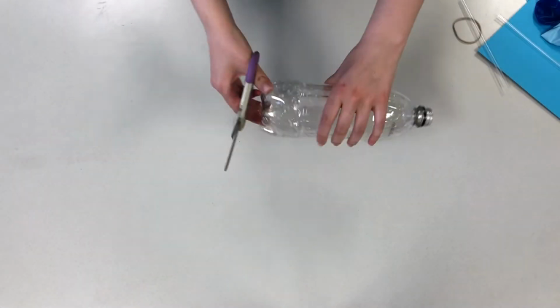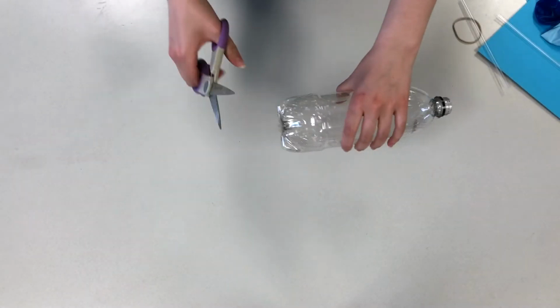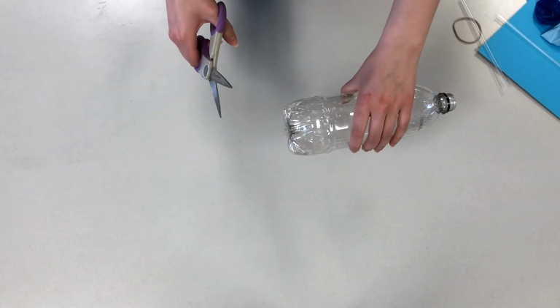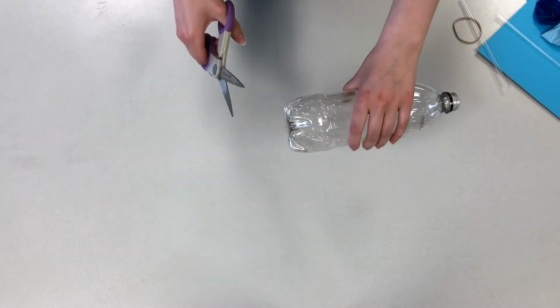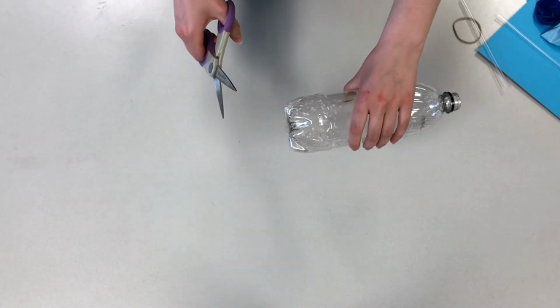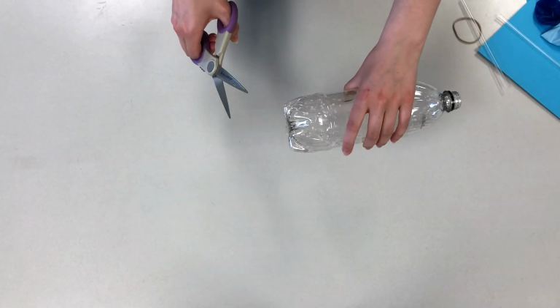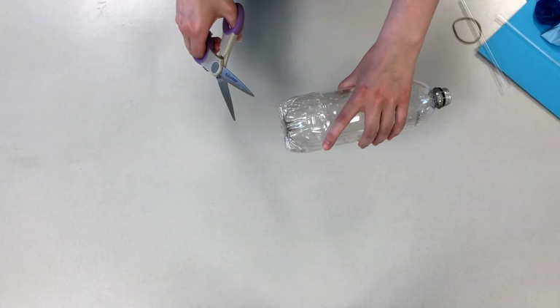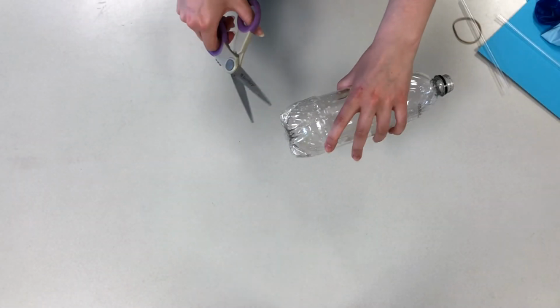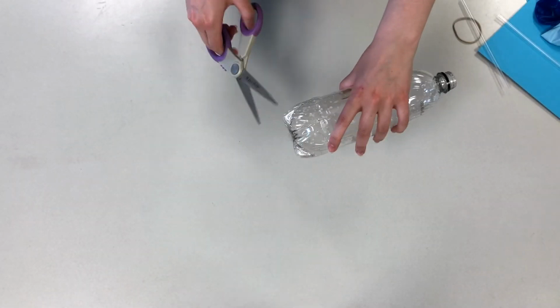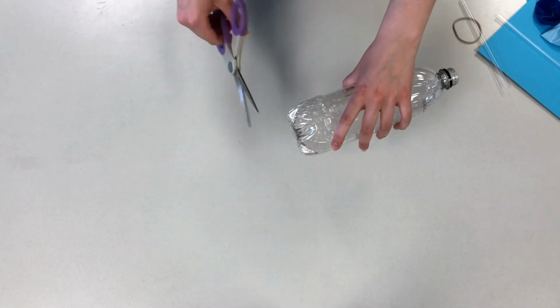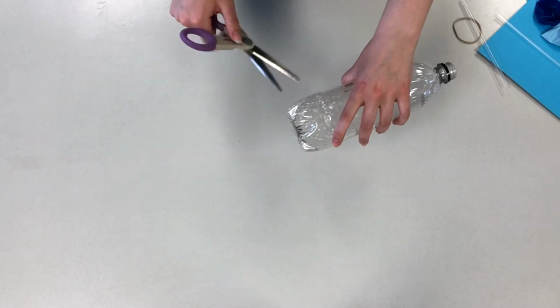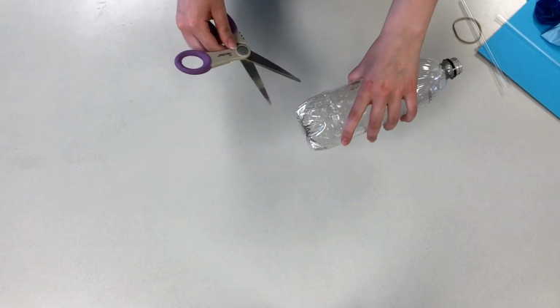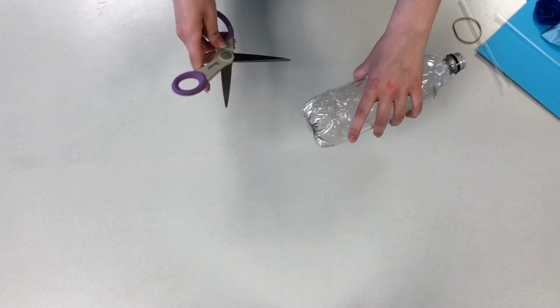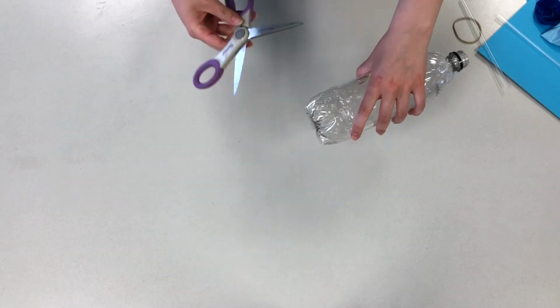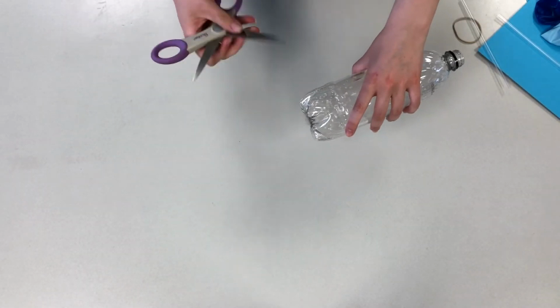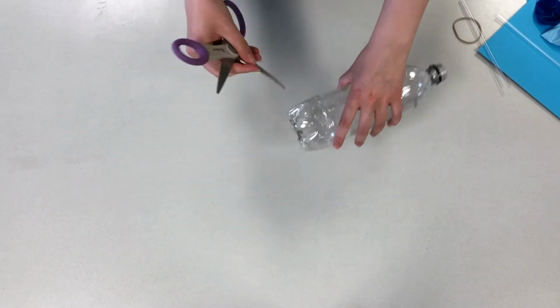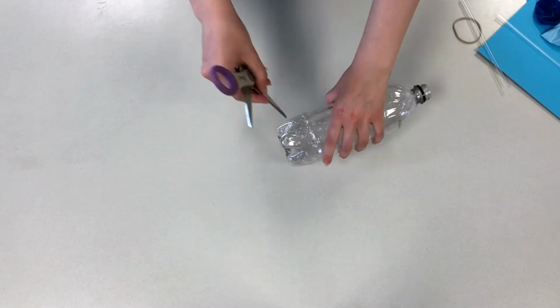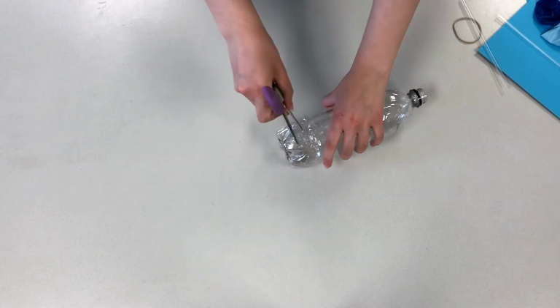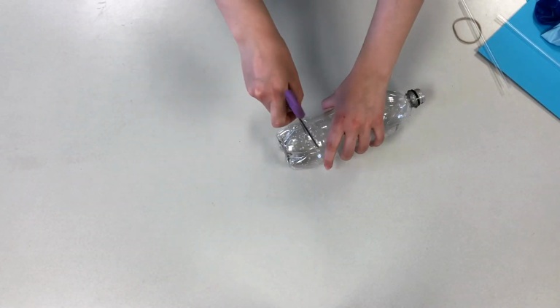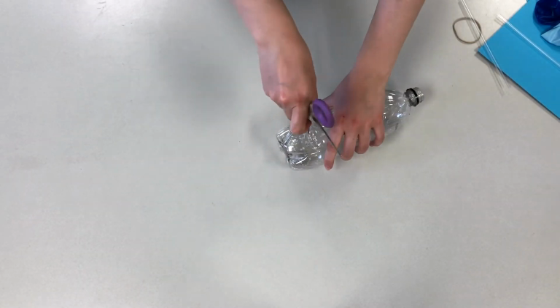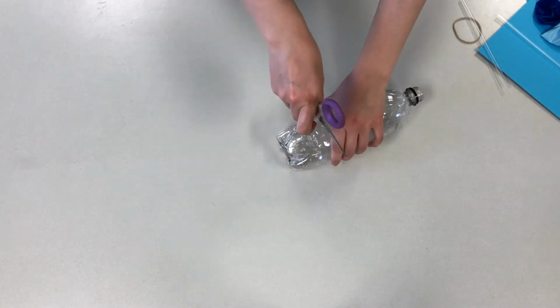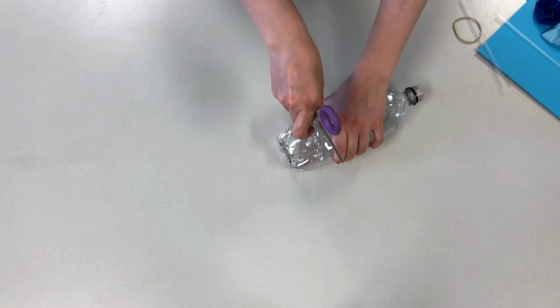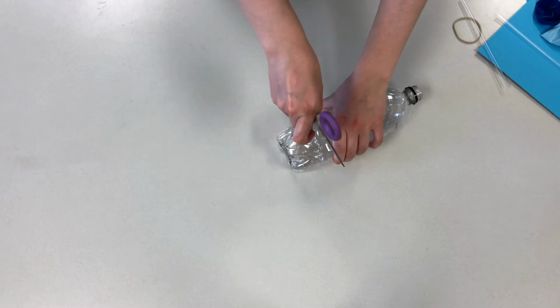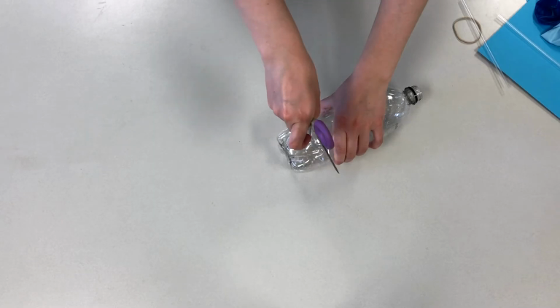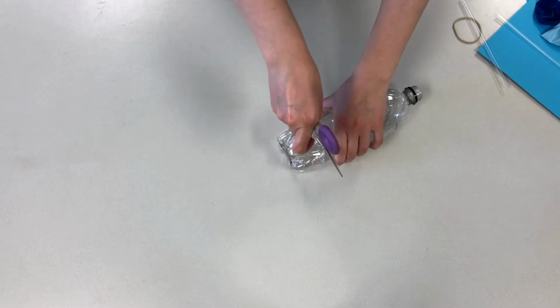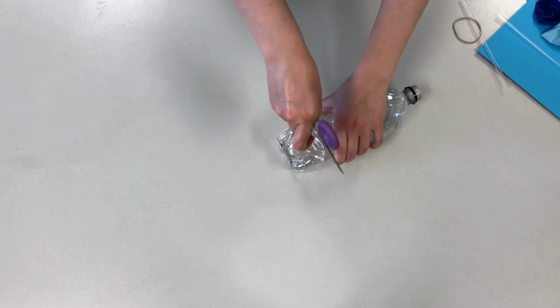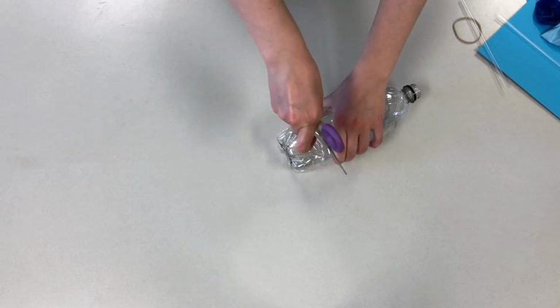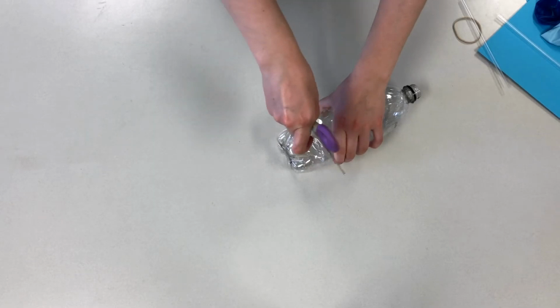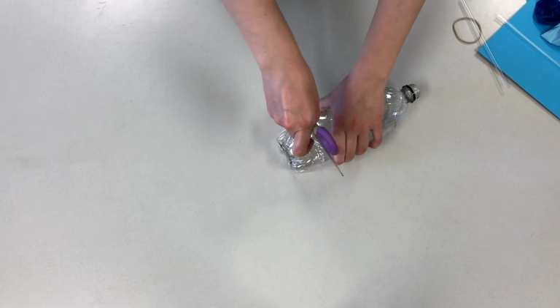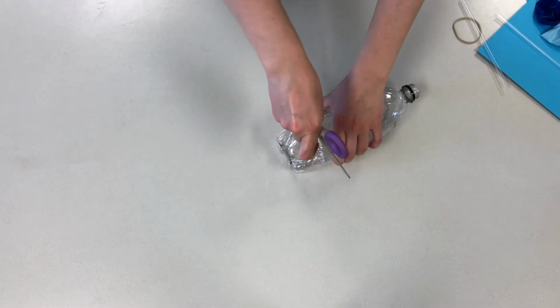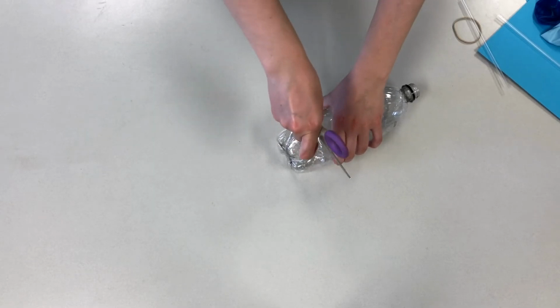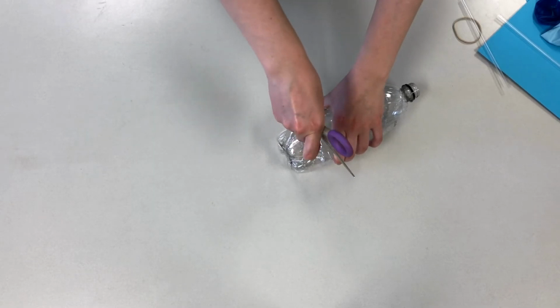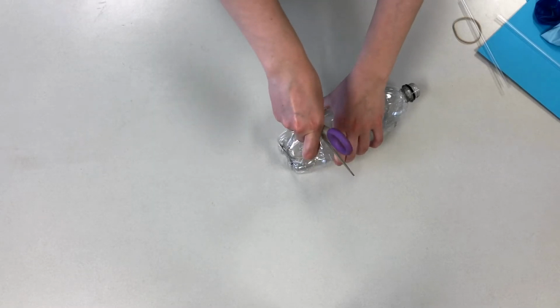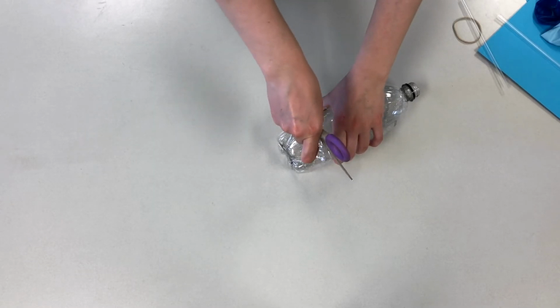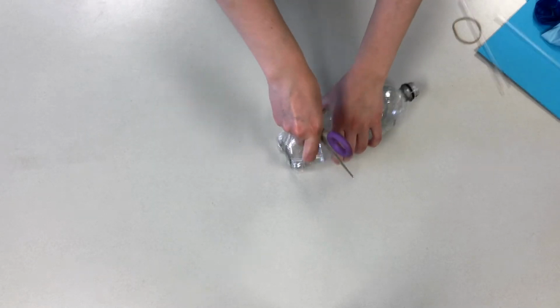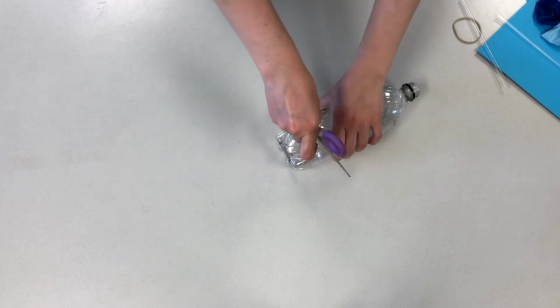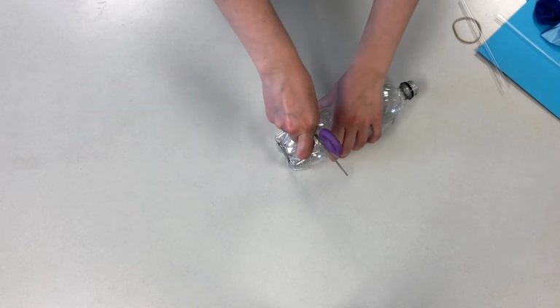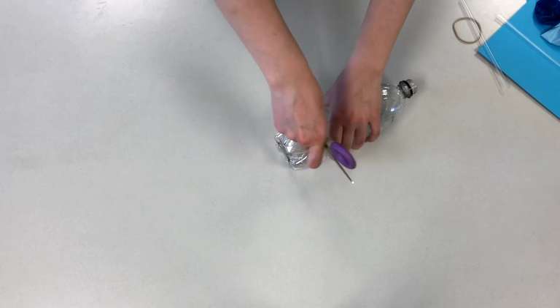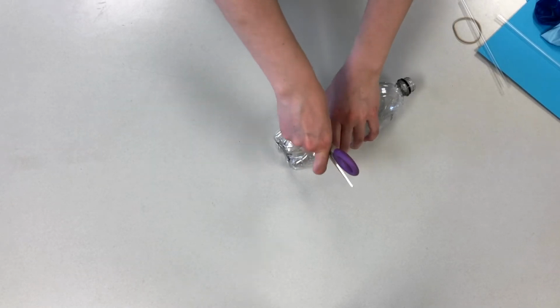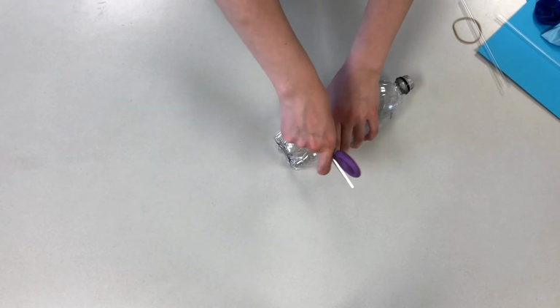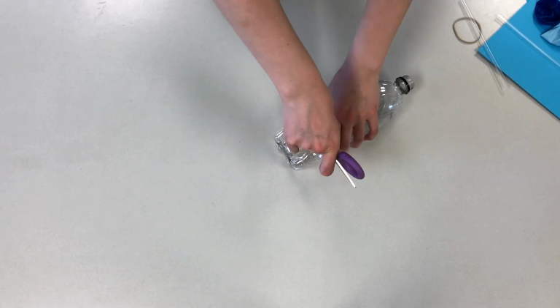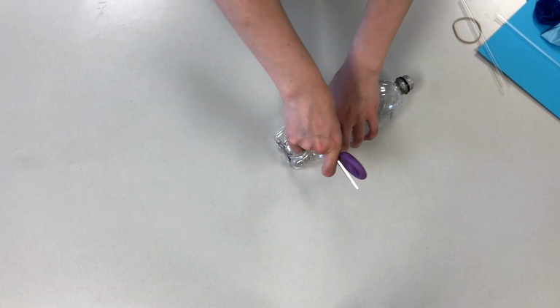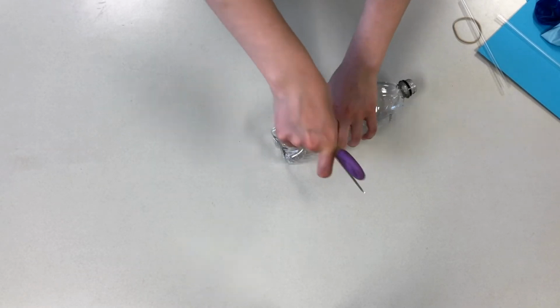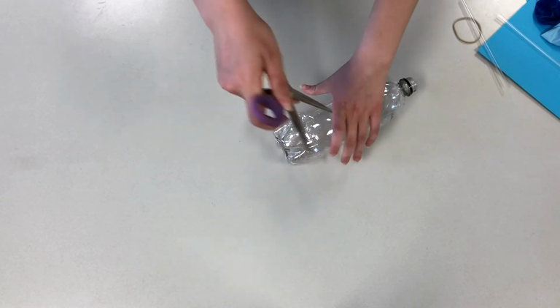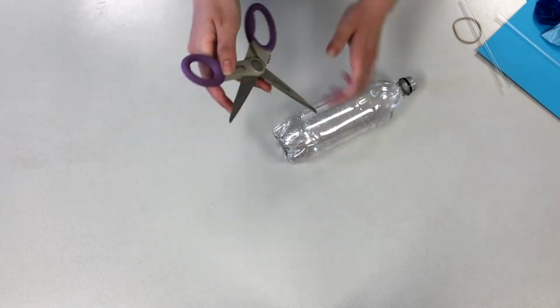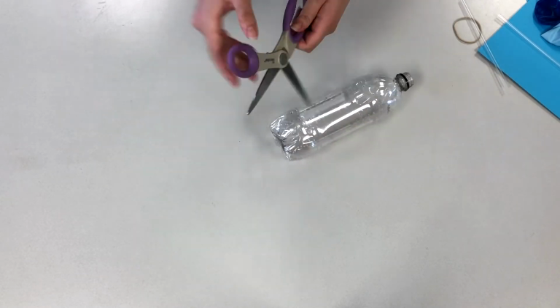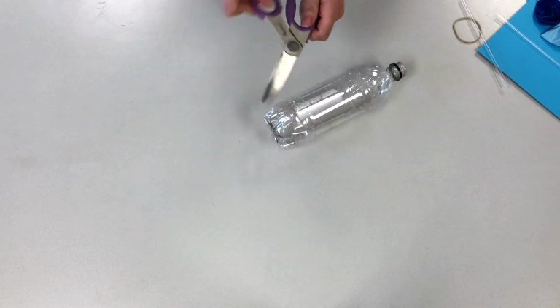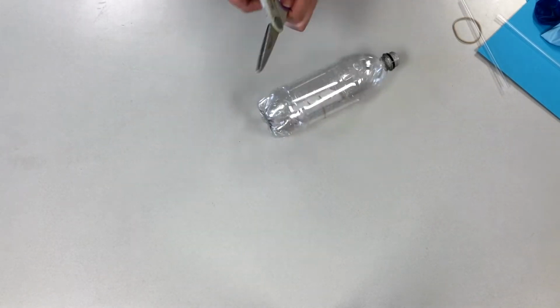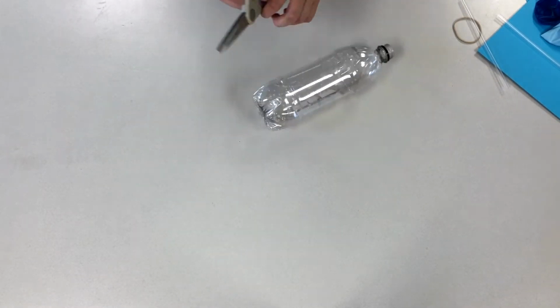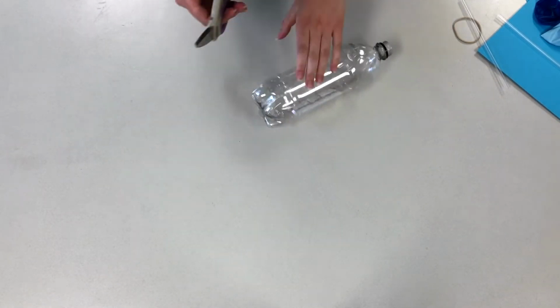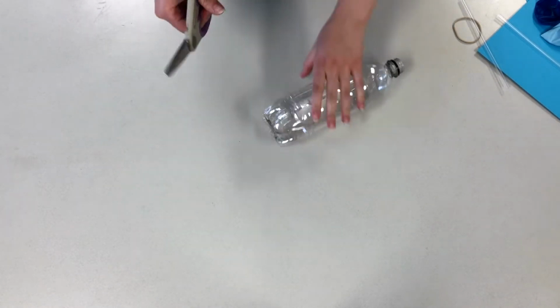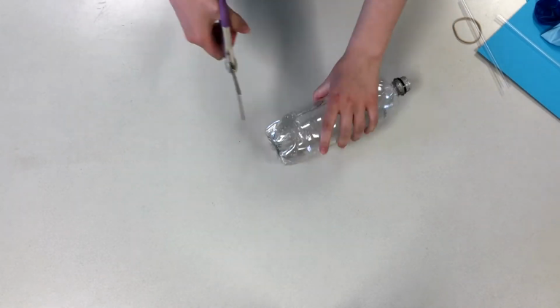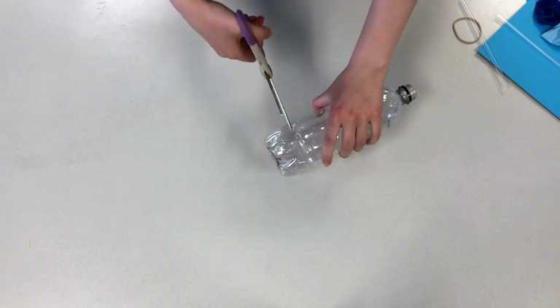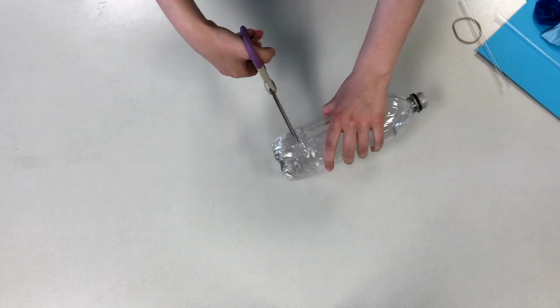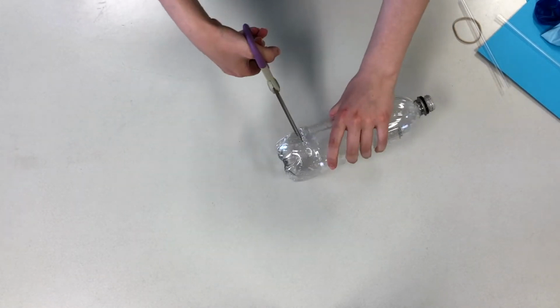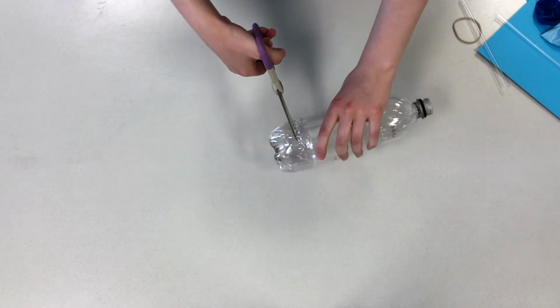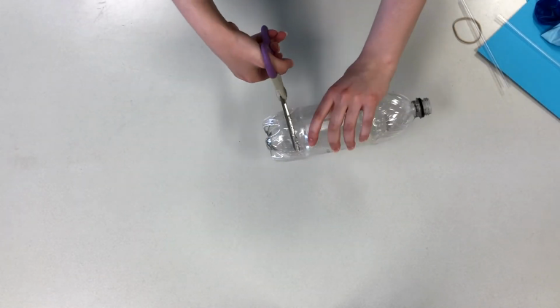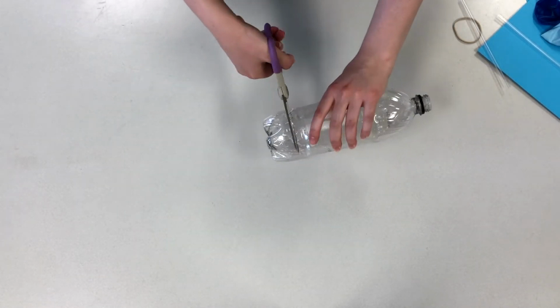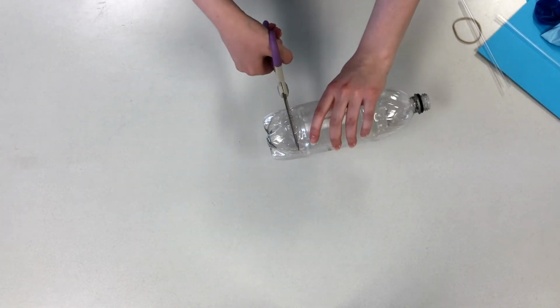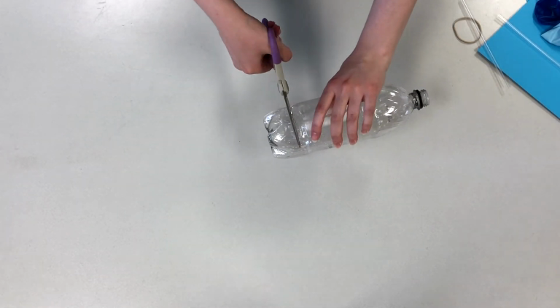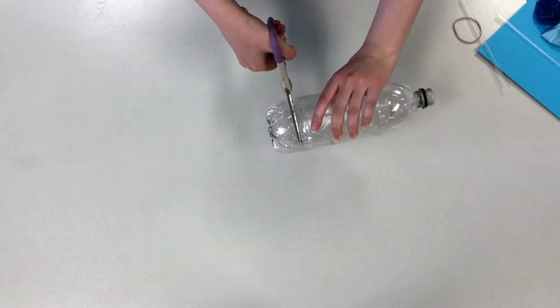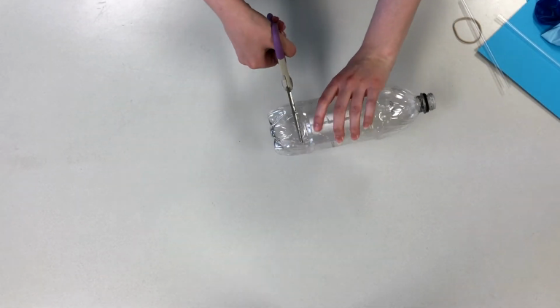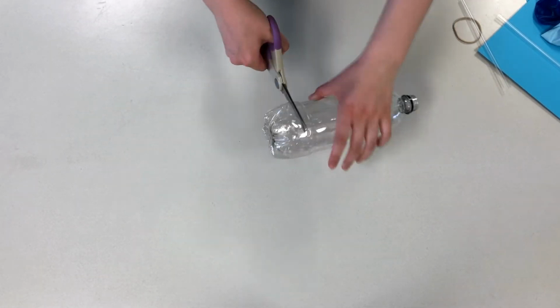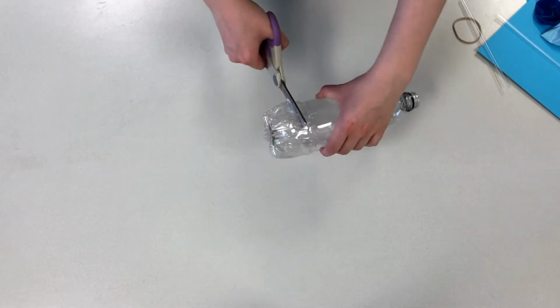The first thing we are going to do is cut the bottom off of our plastic bottle and try to make sure there are no sharp edges sticking out.